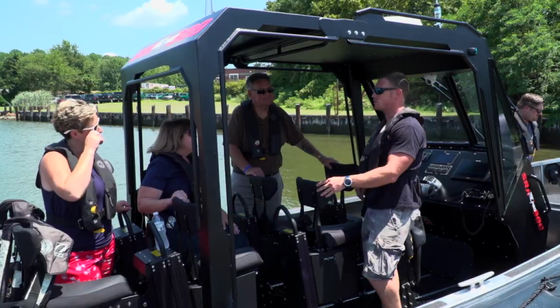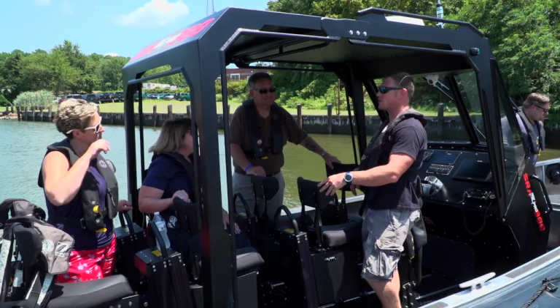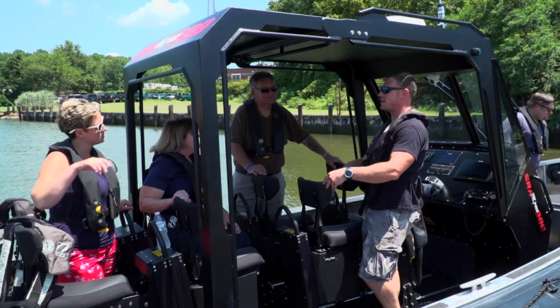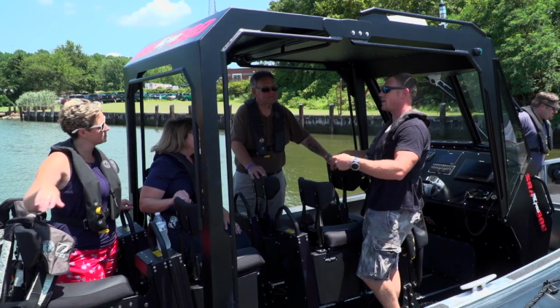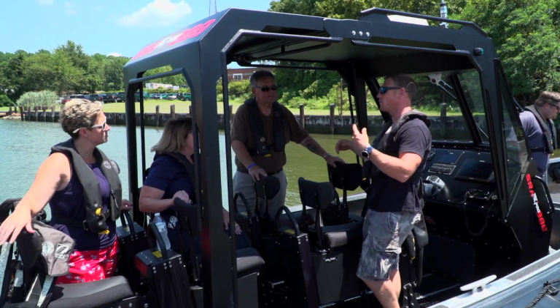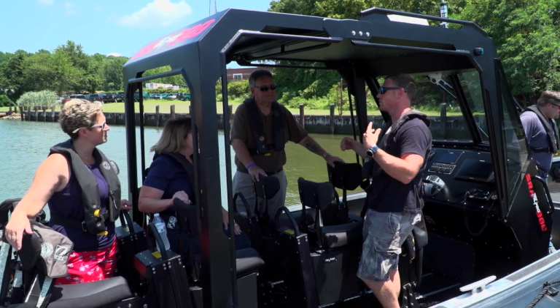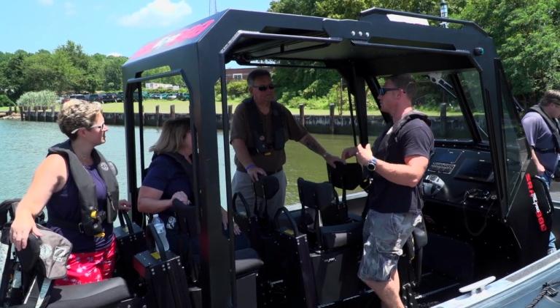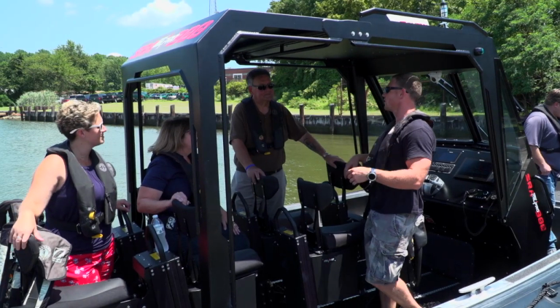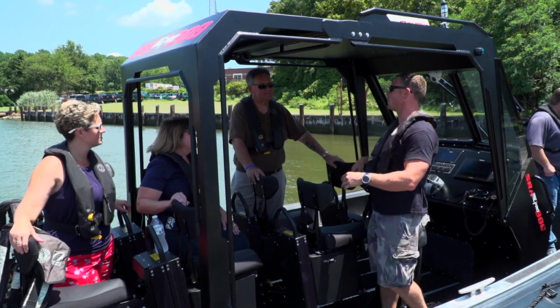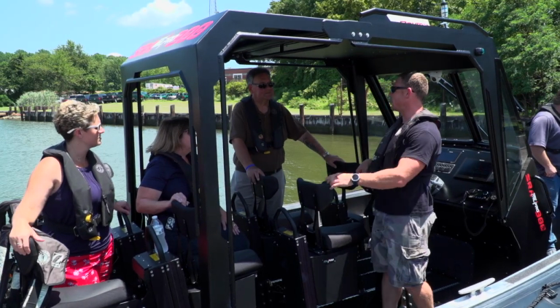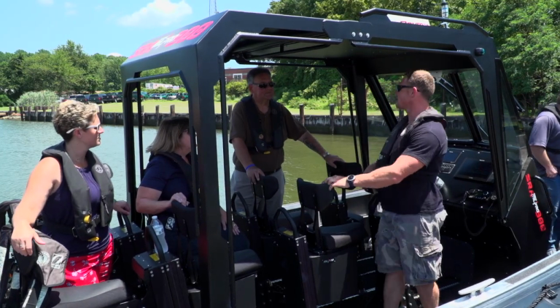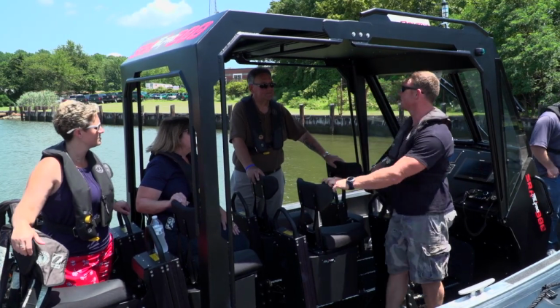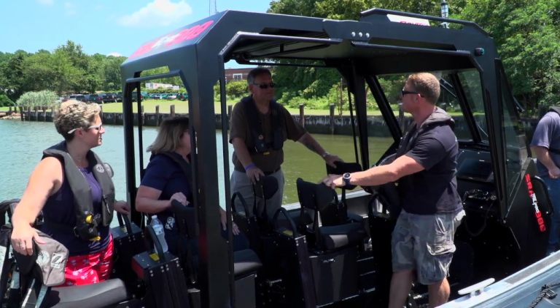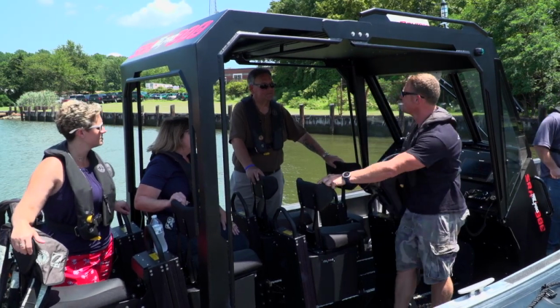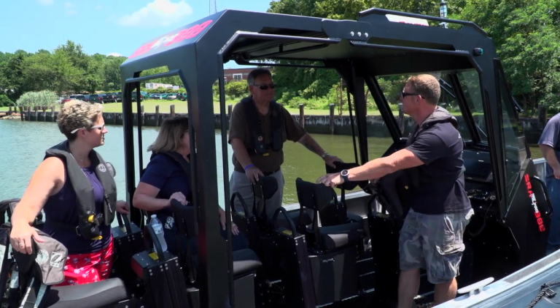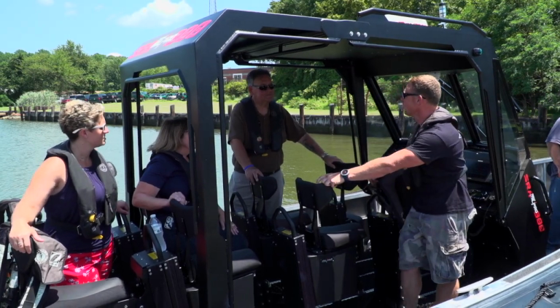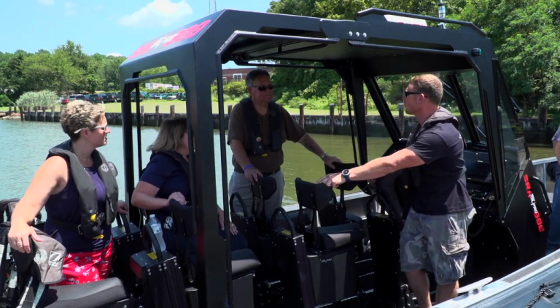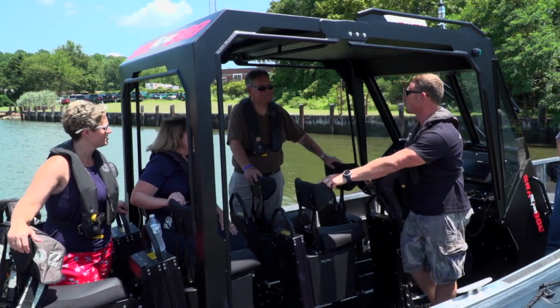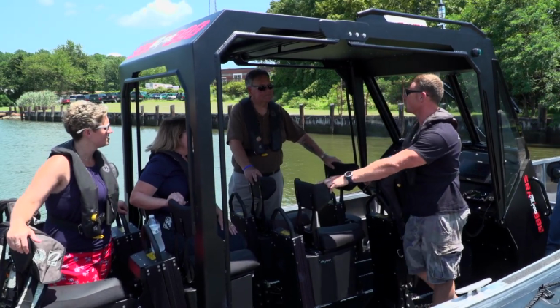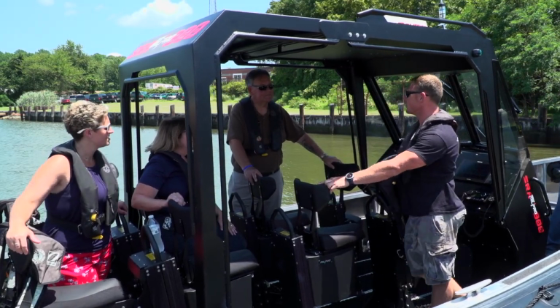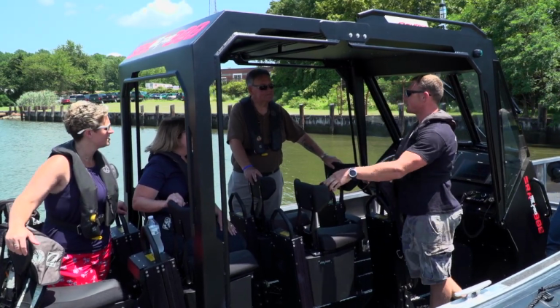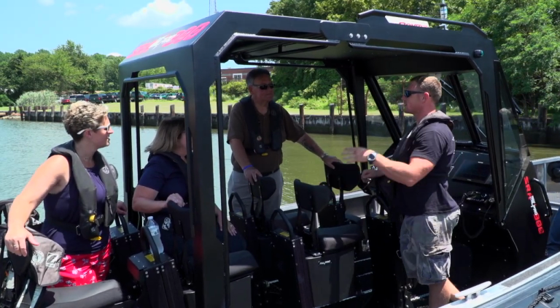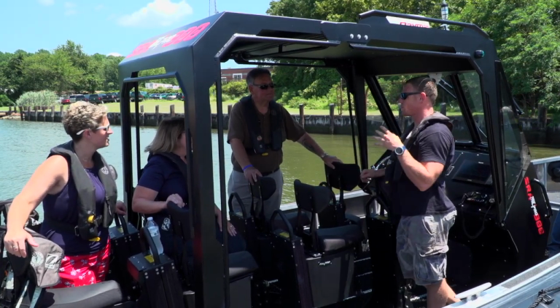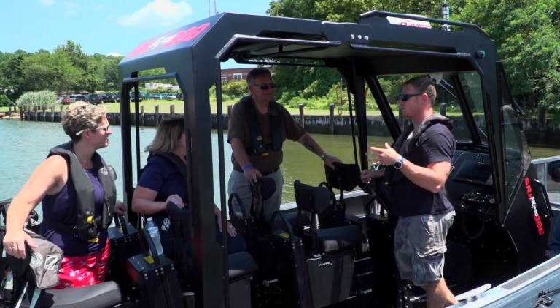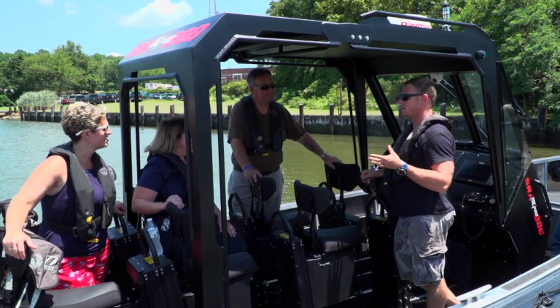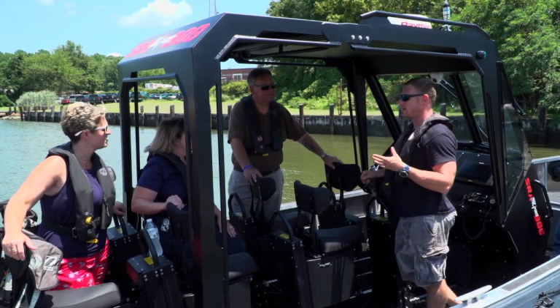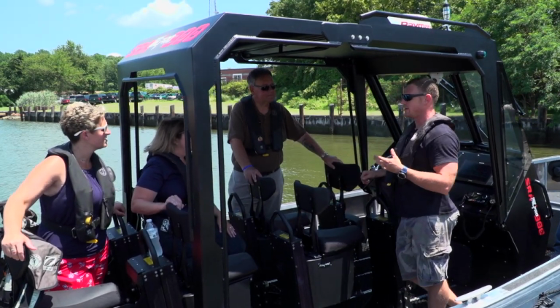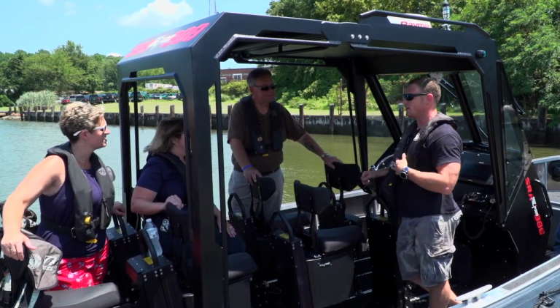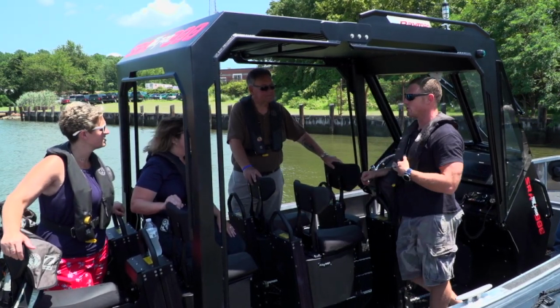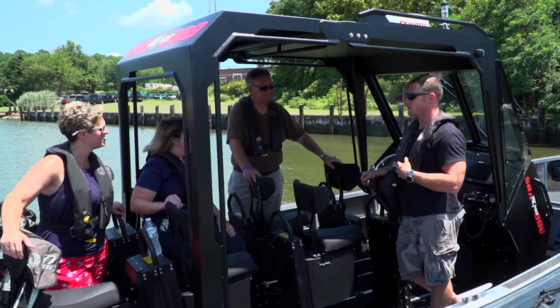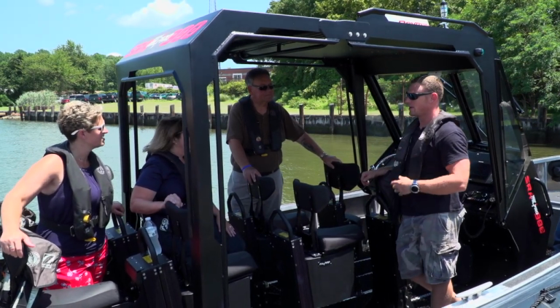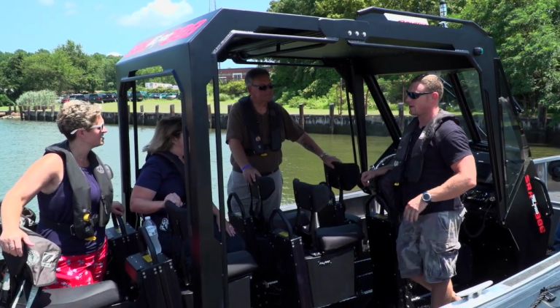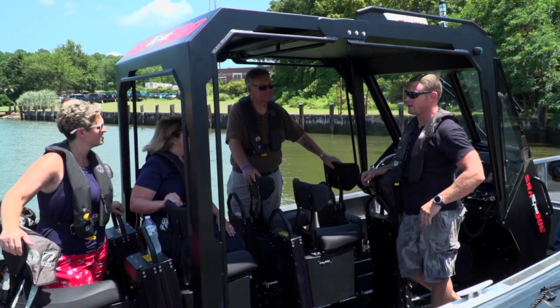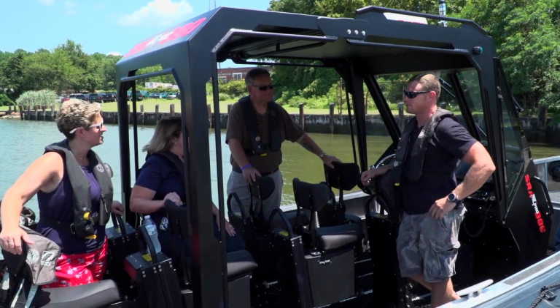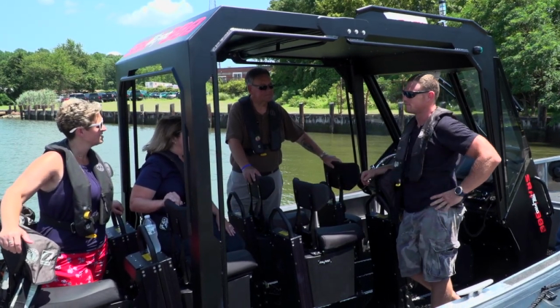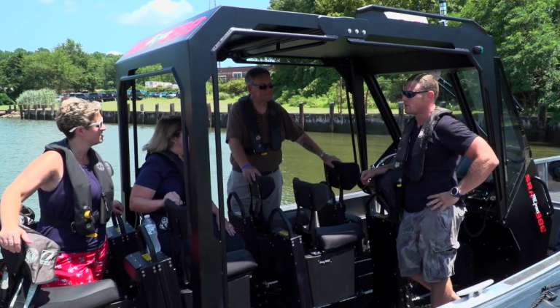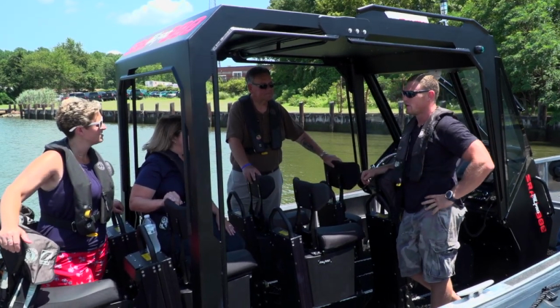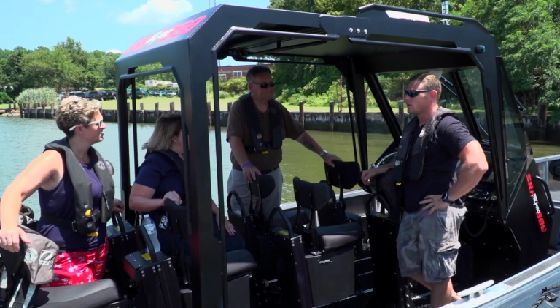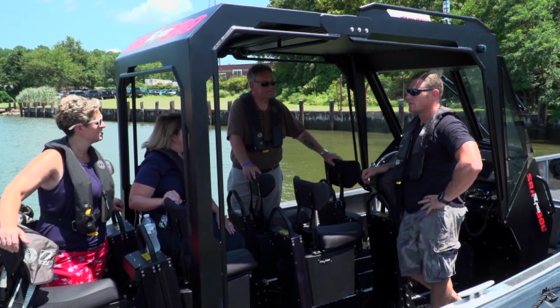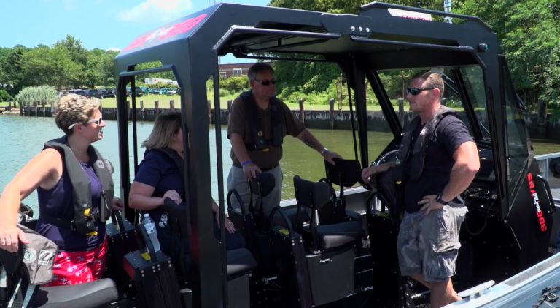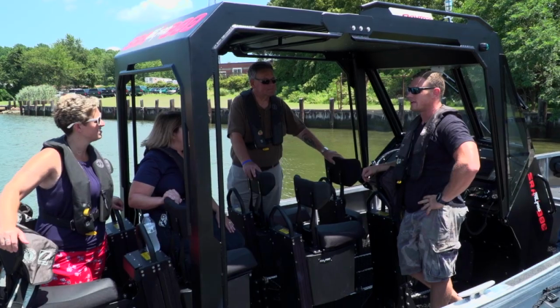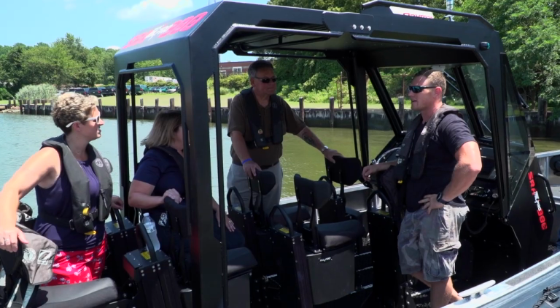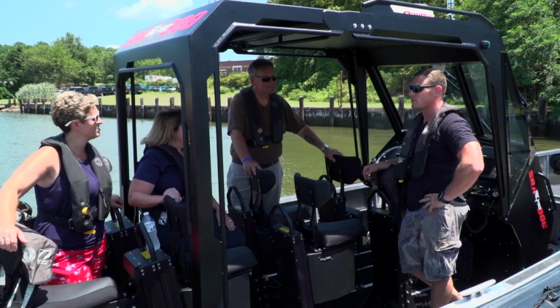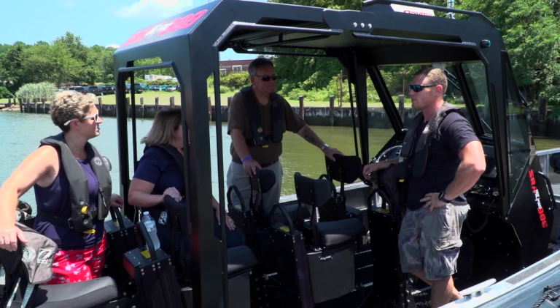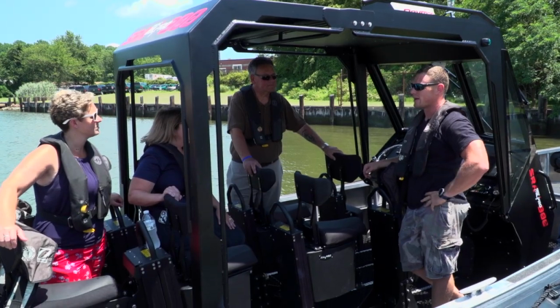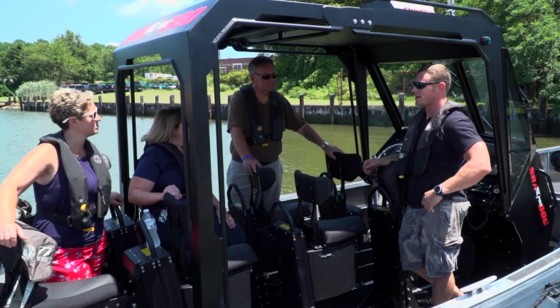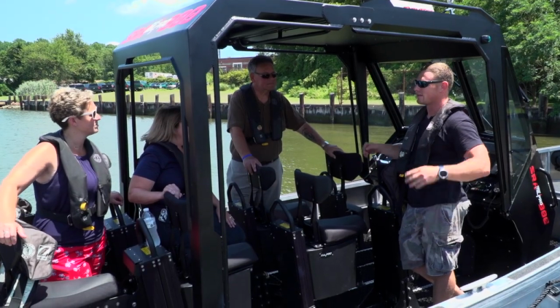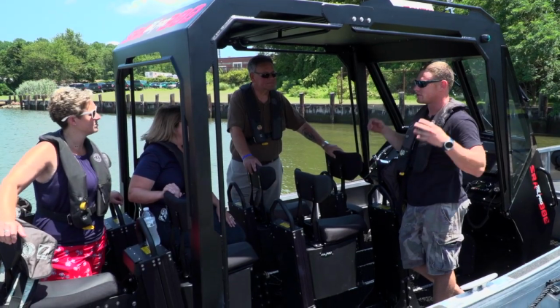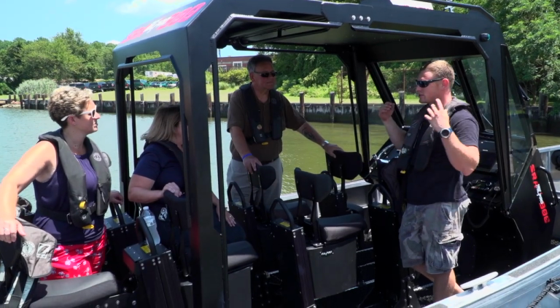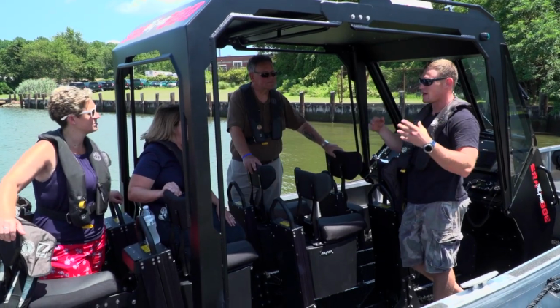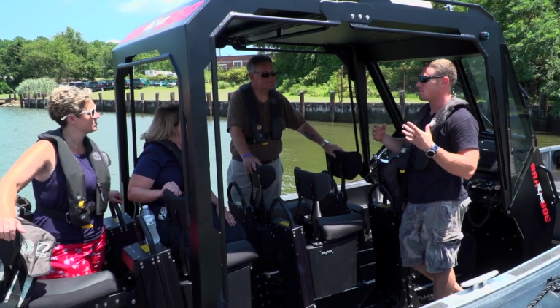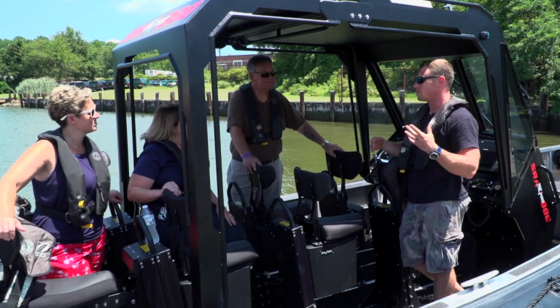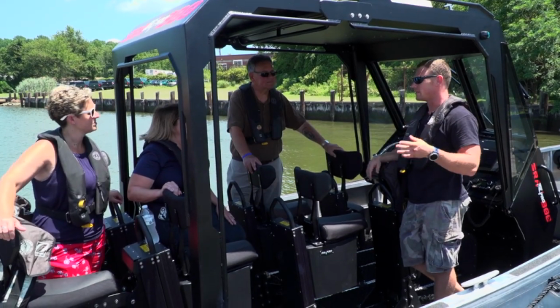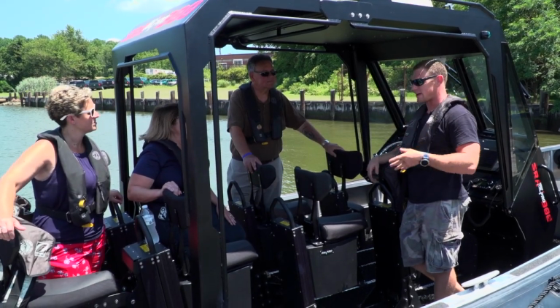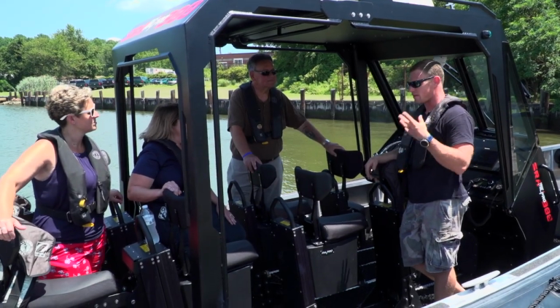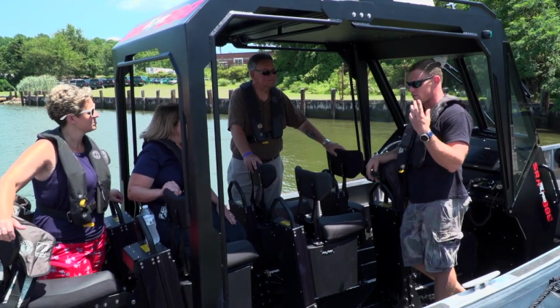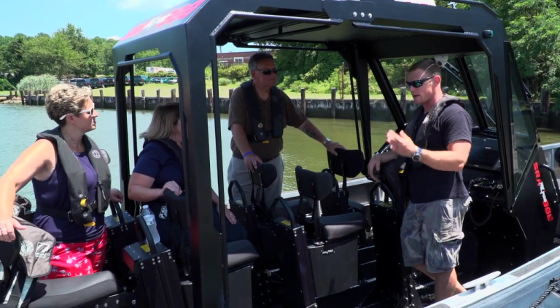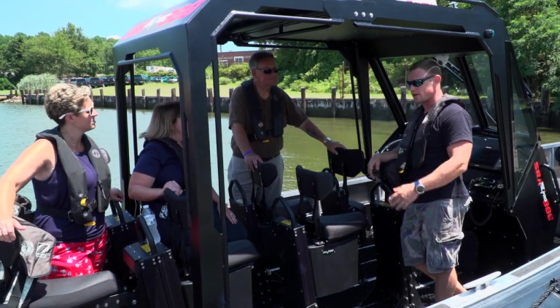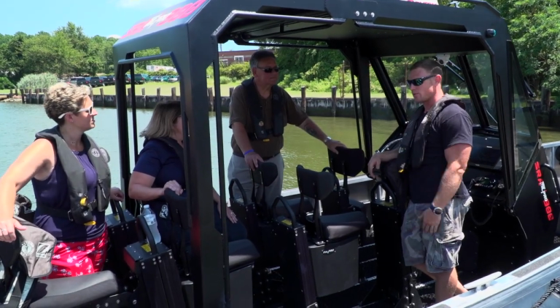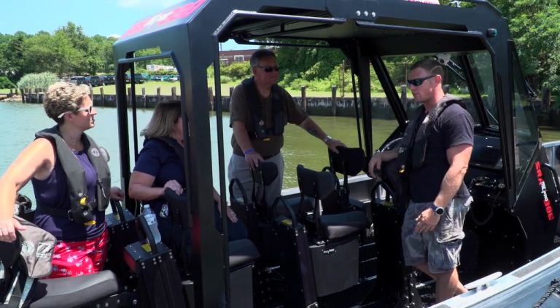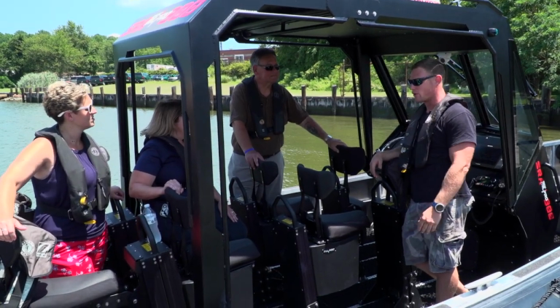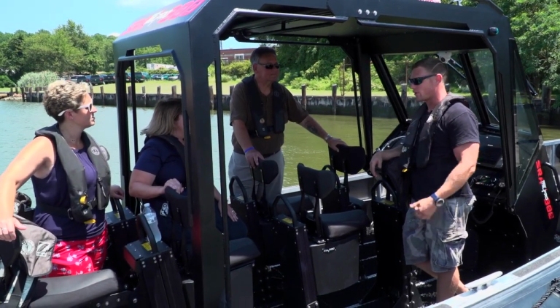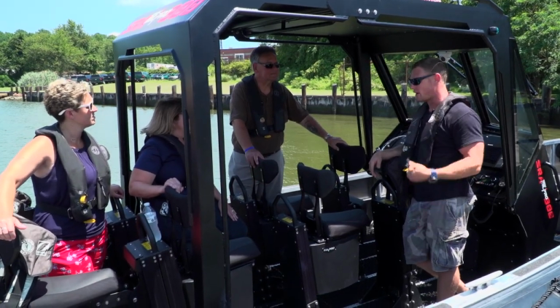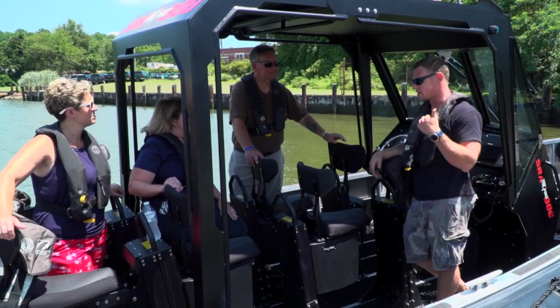Today we're doing our company picnic — one day a year. We take everybody out of the shop and we take everybody on boat rides.